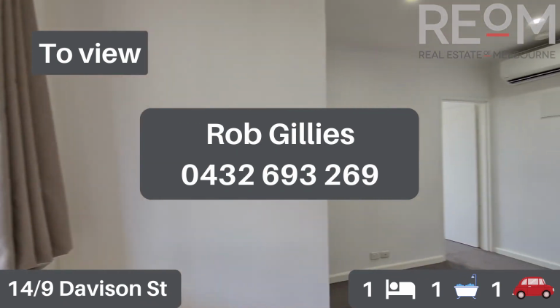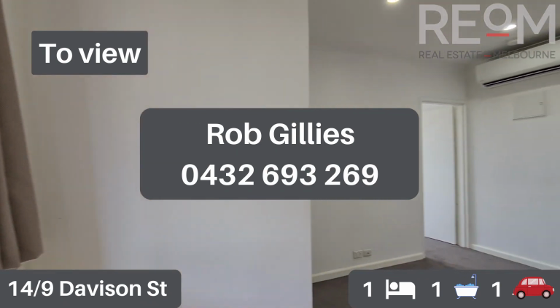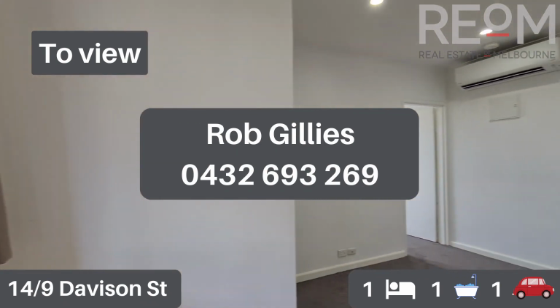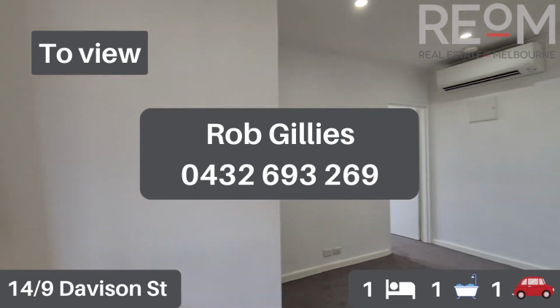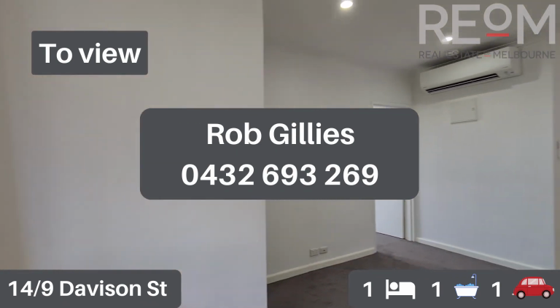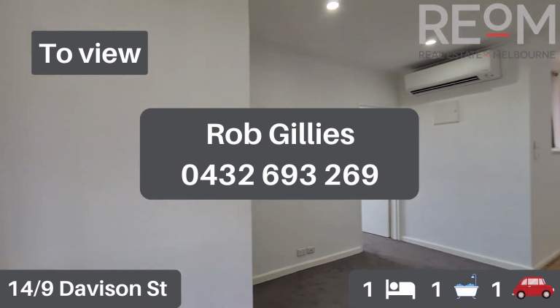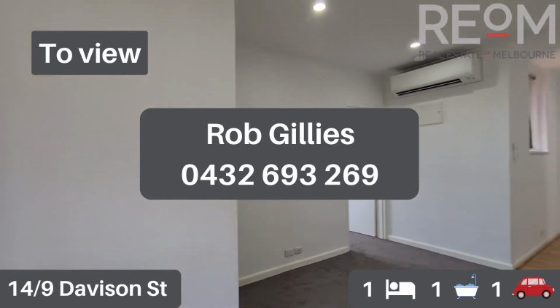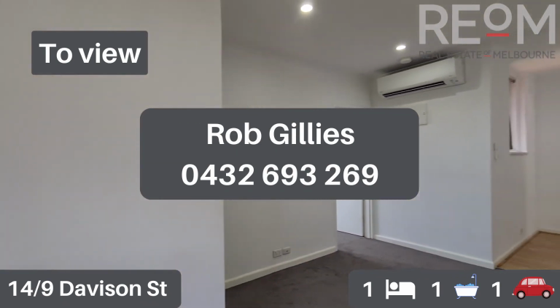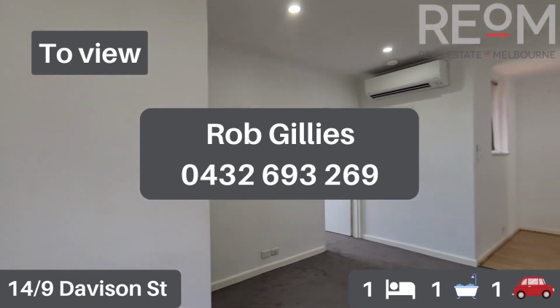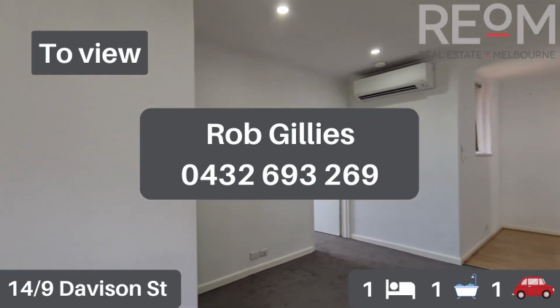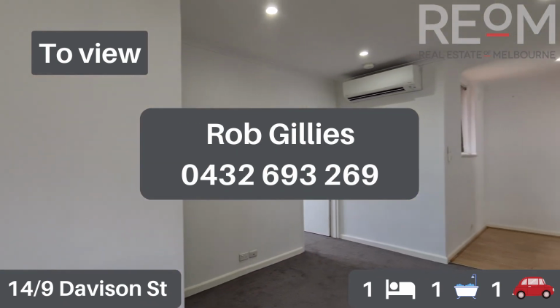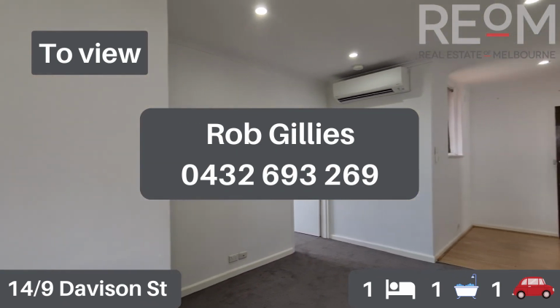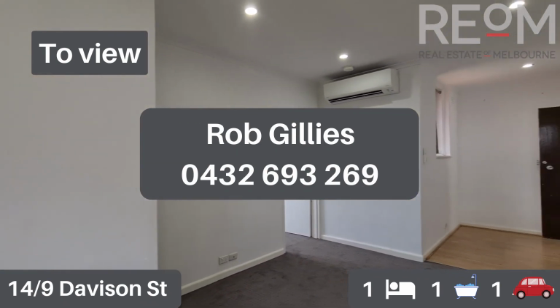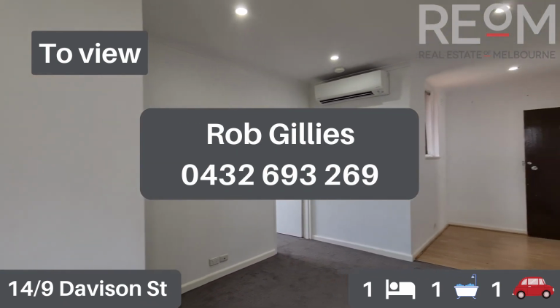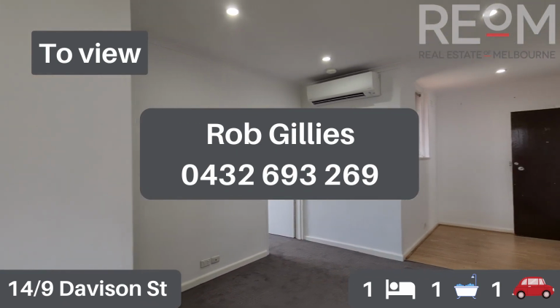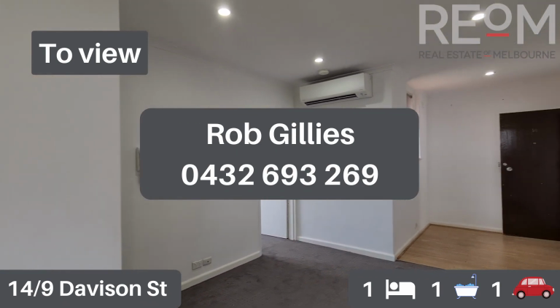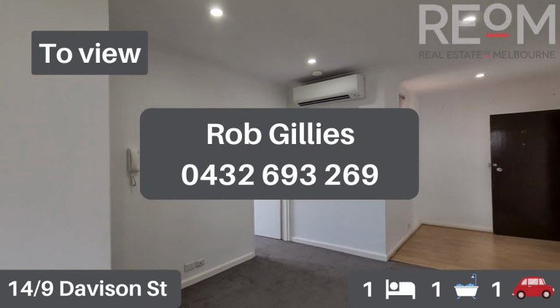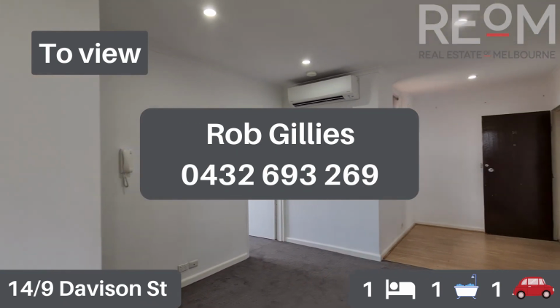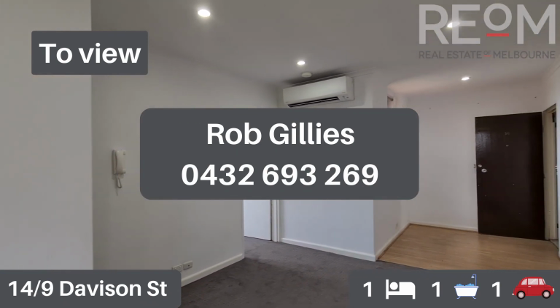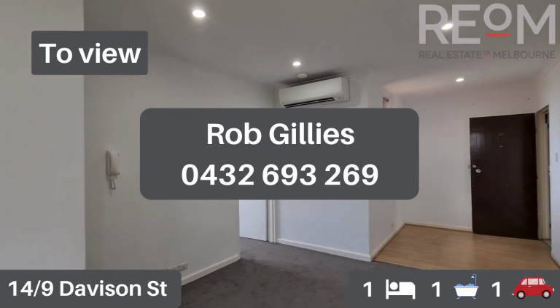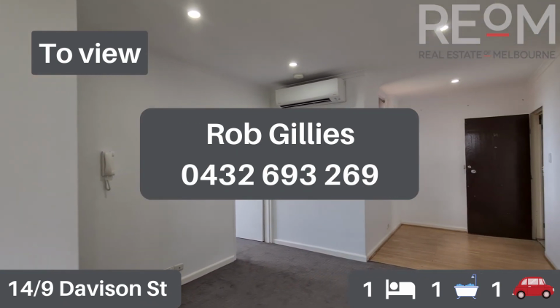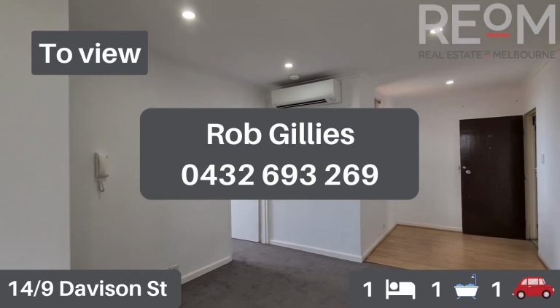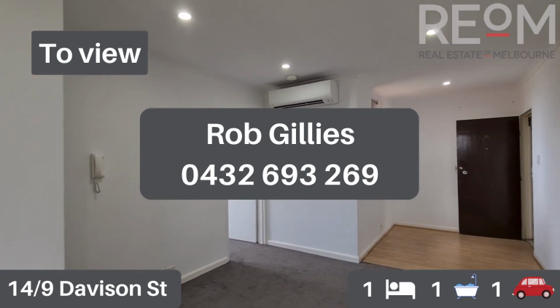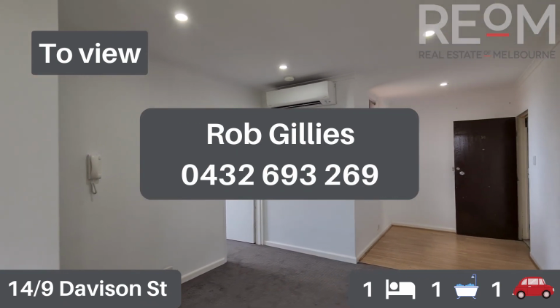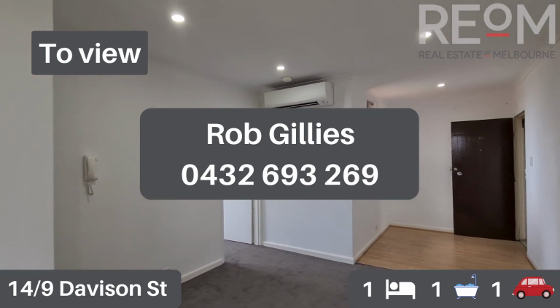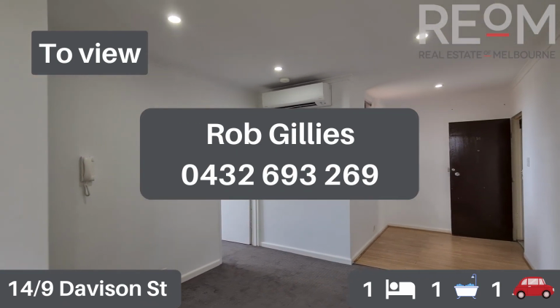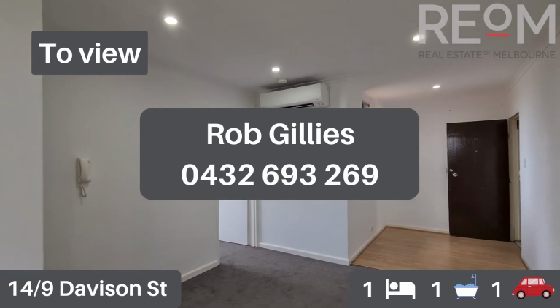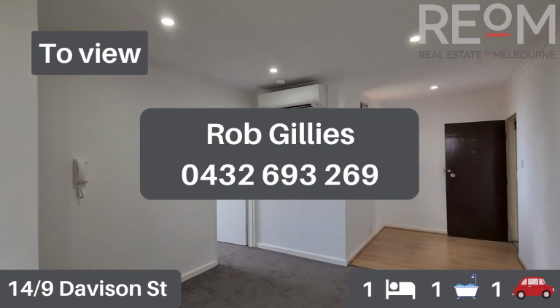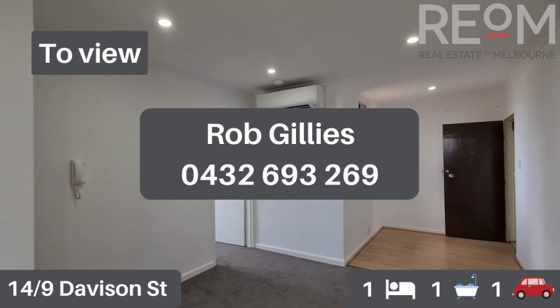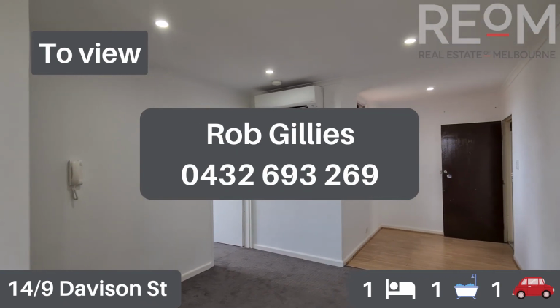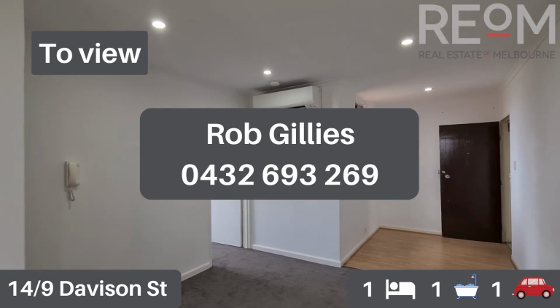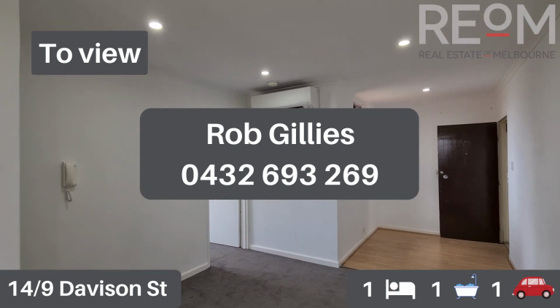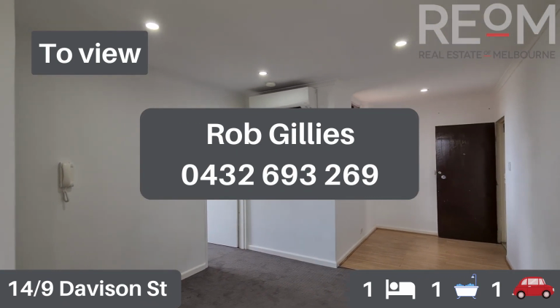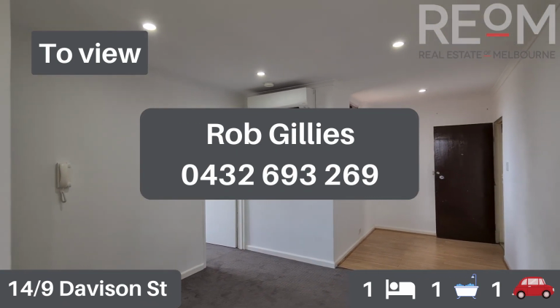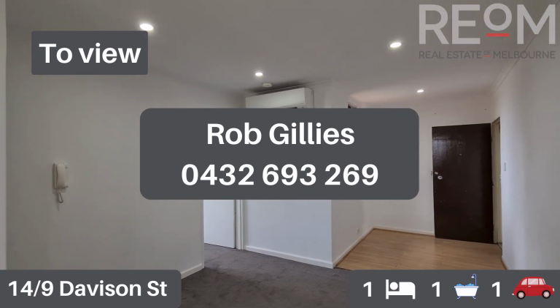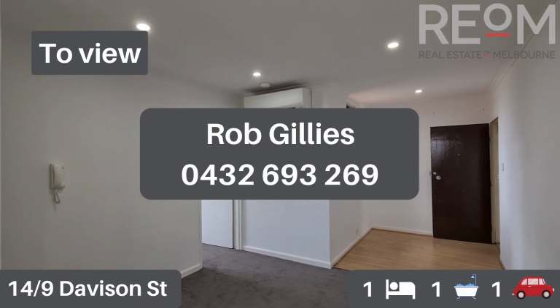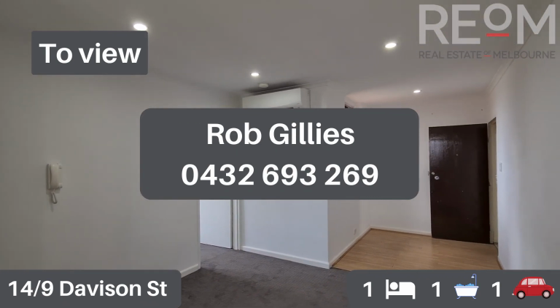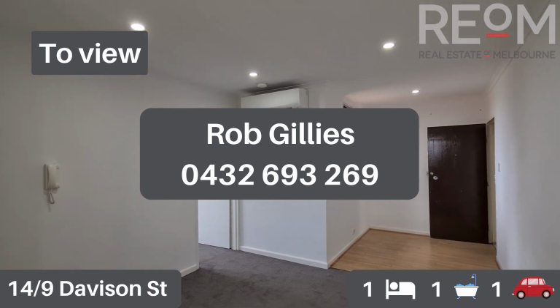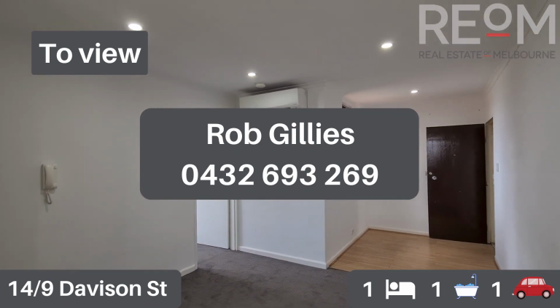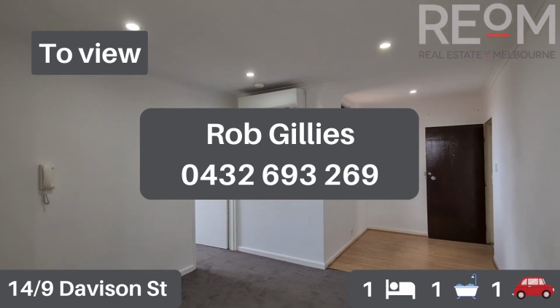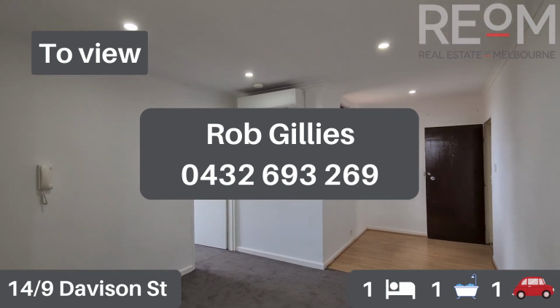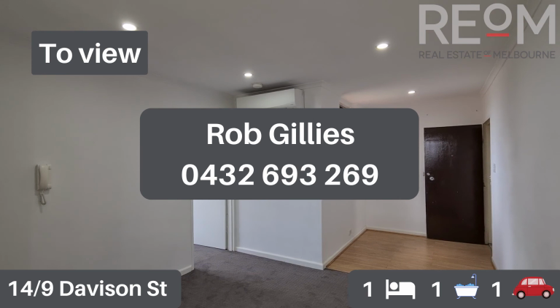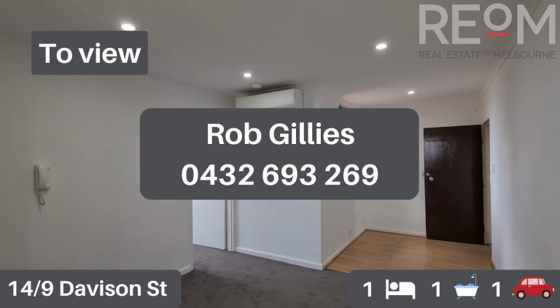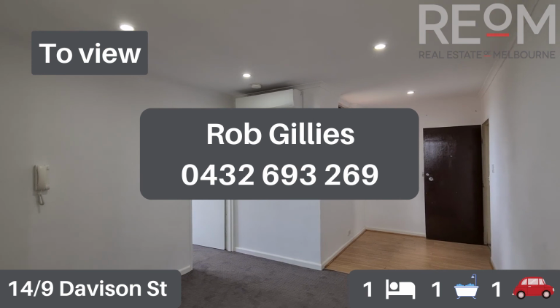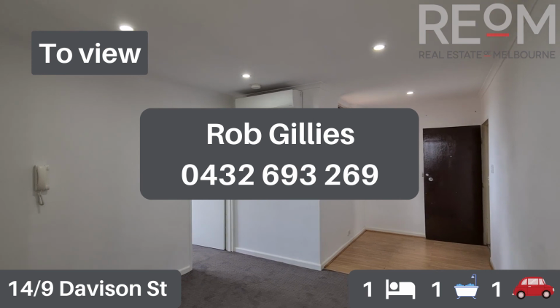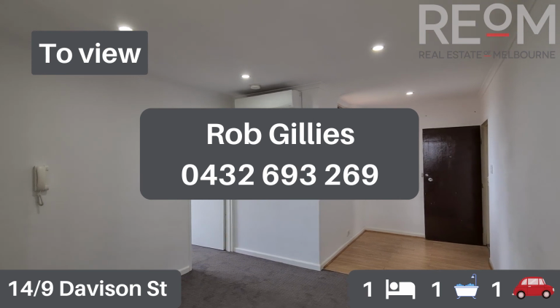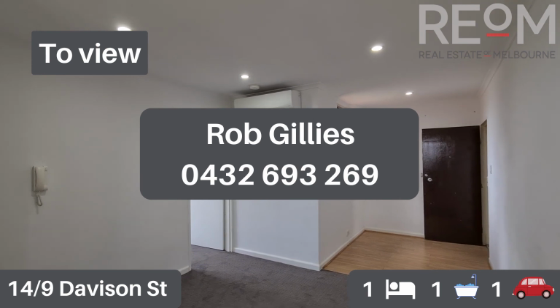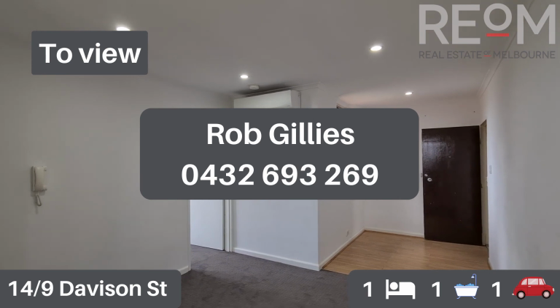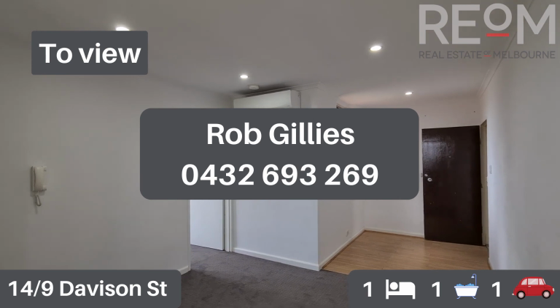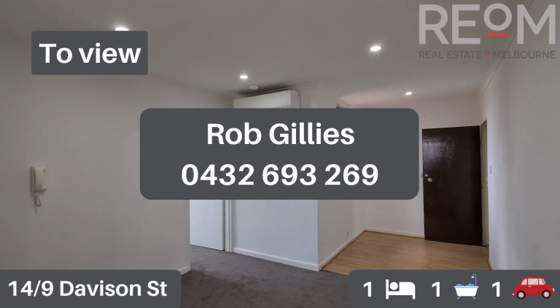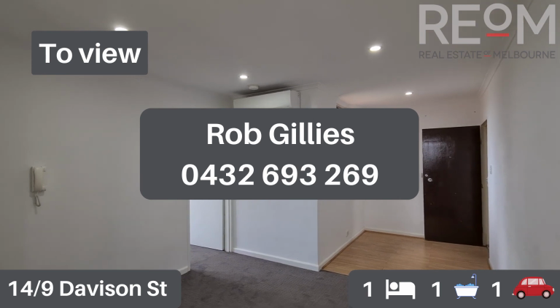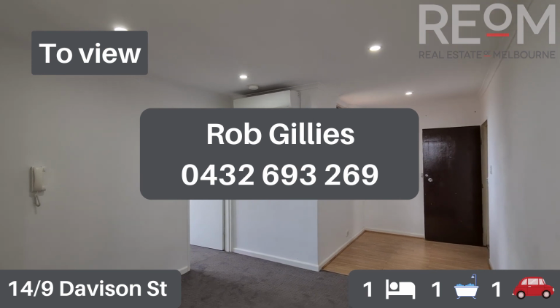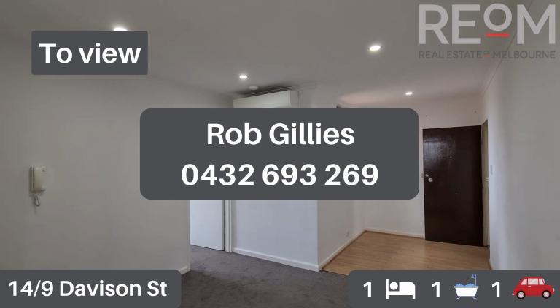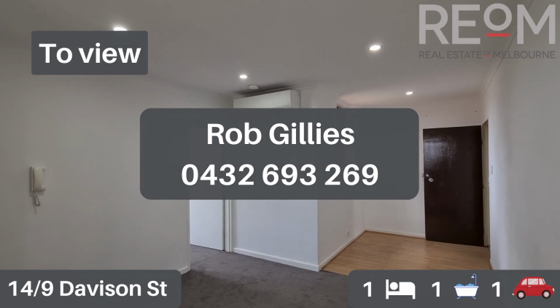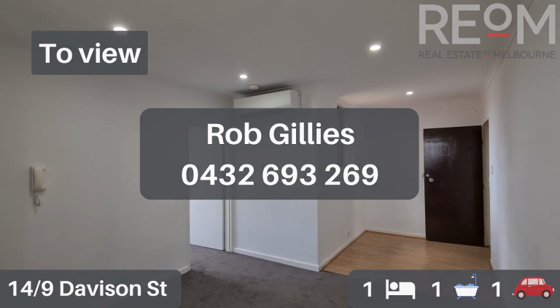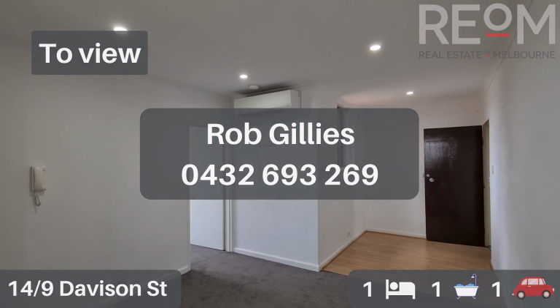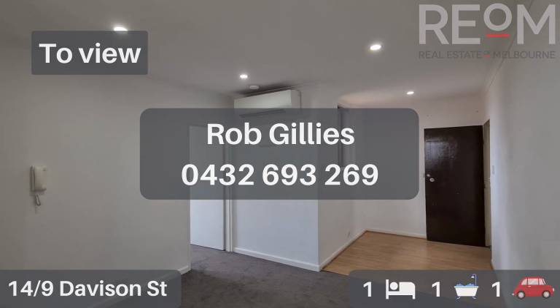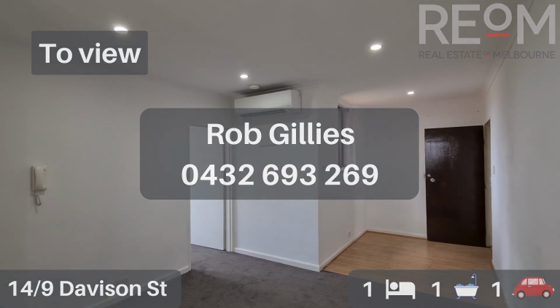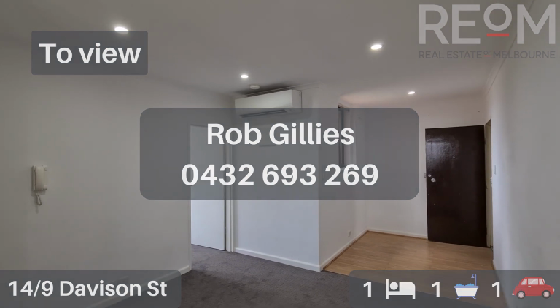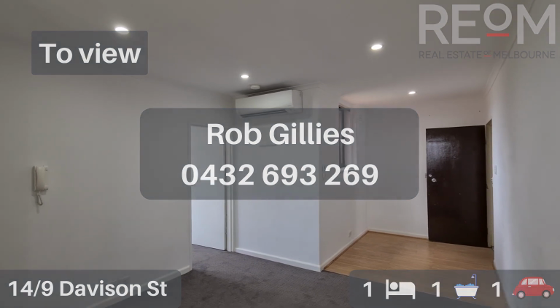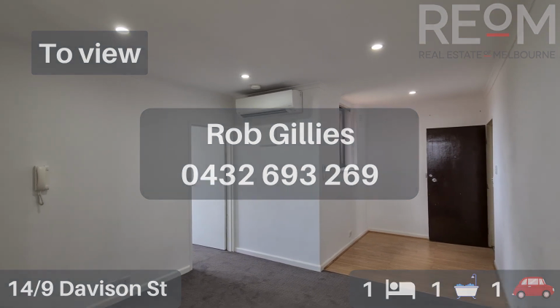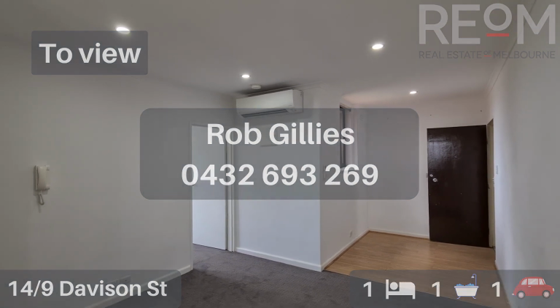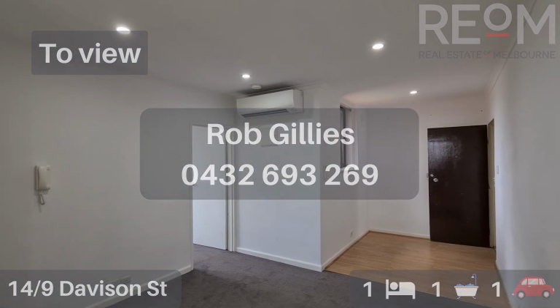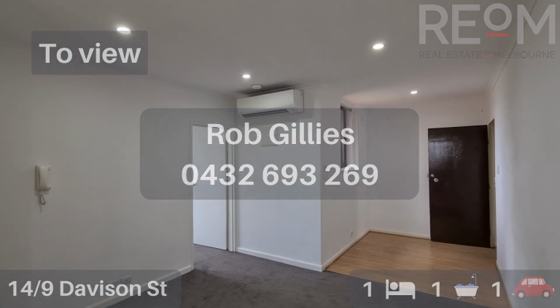My name's Rob Gillies, we are Real Estate of Melbourne. Look forward to seeing you here soon. See you then.